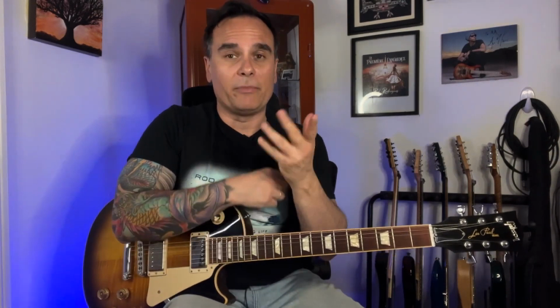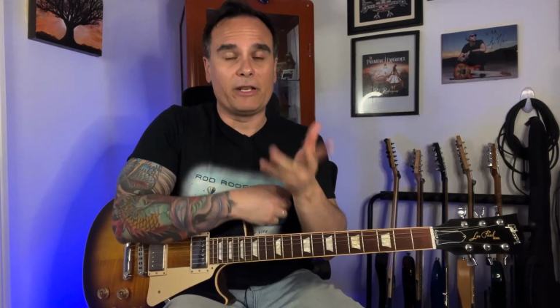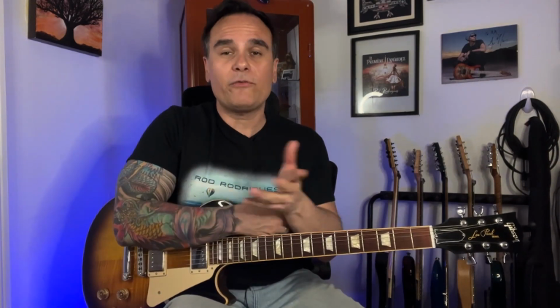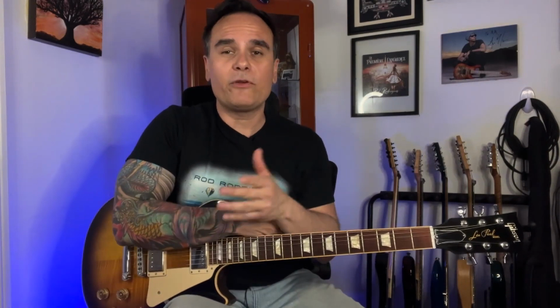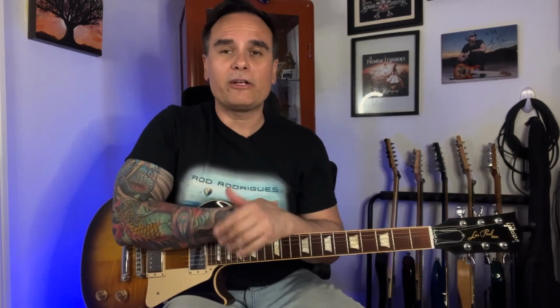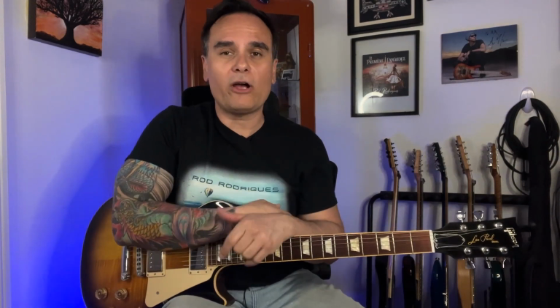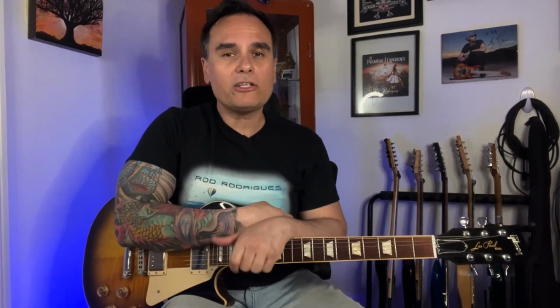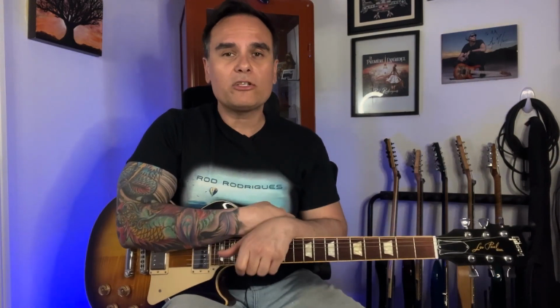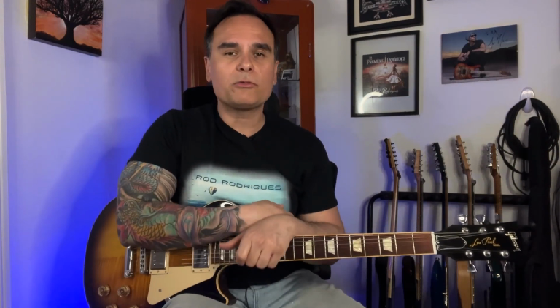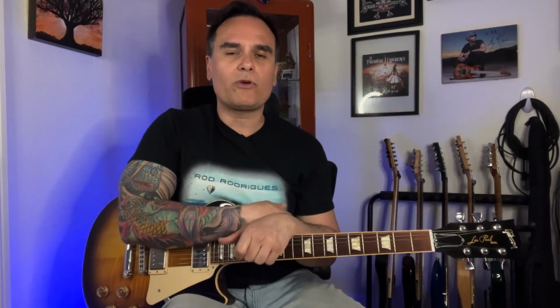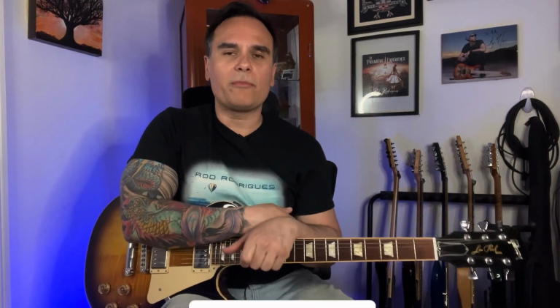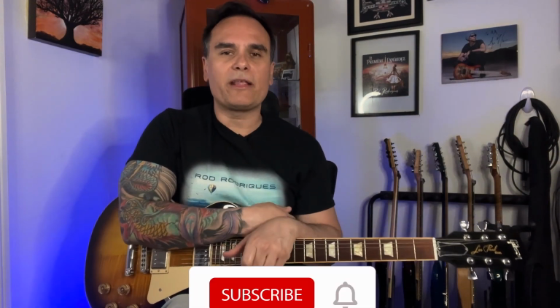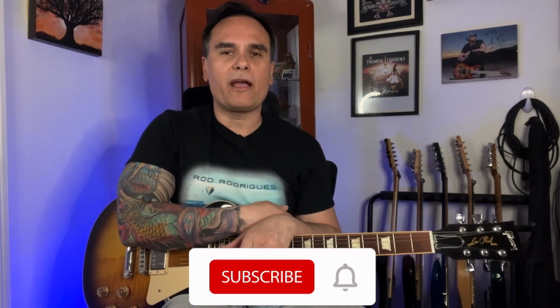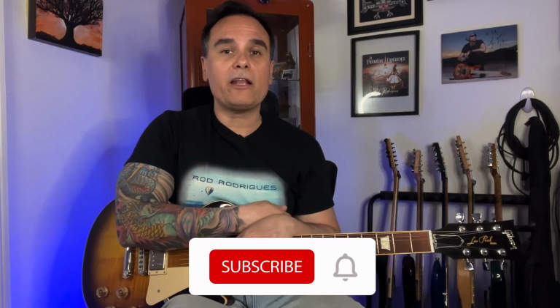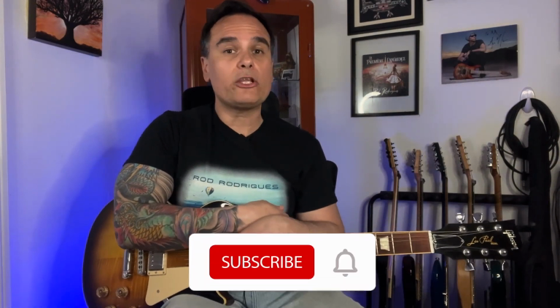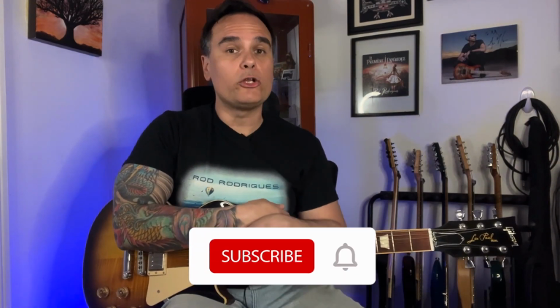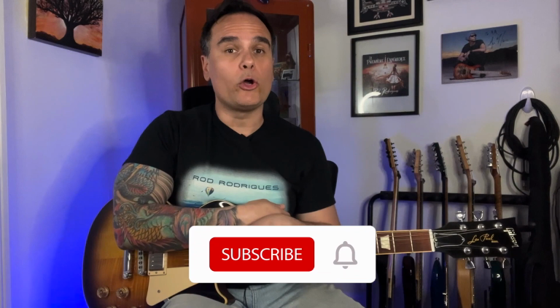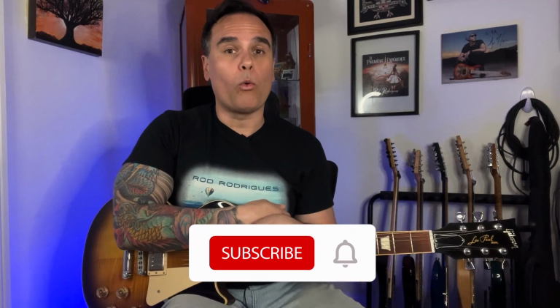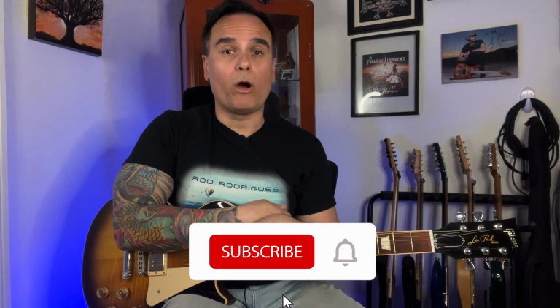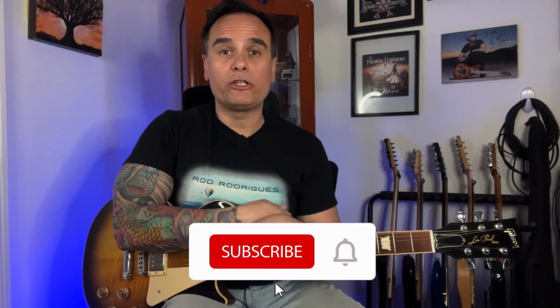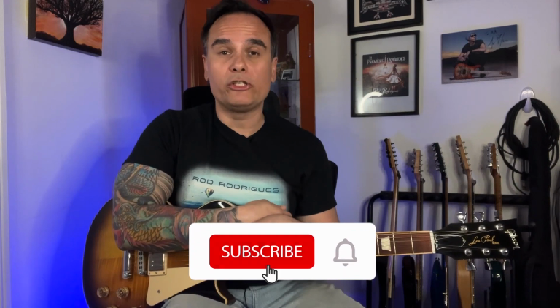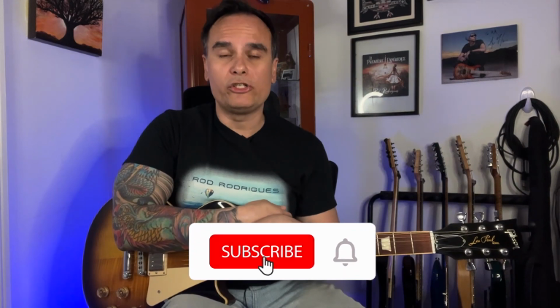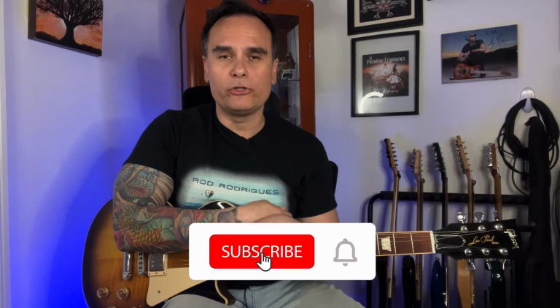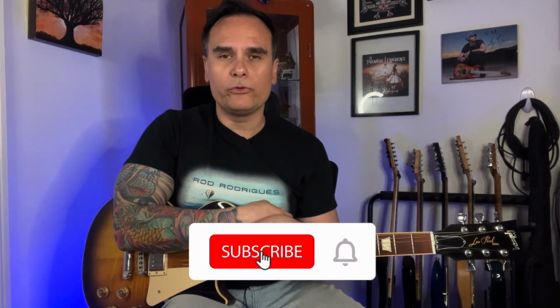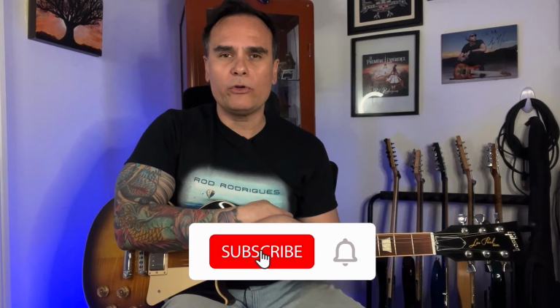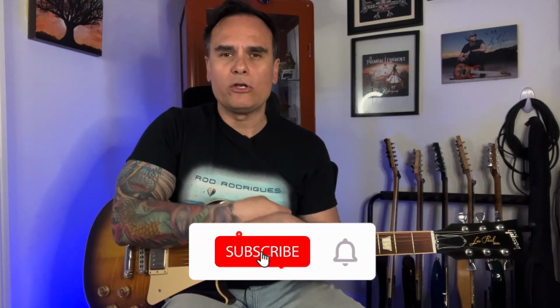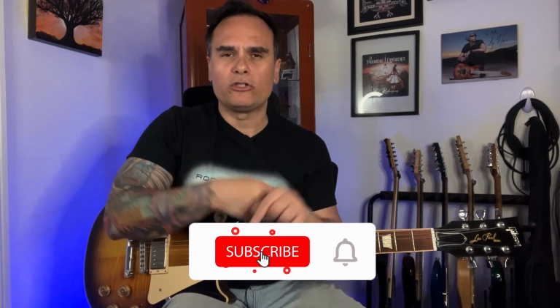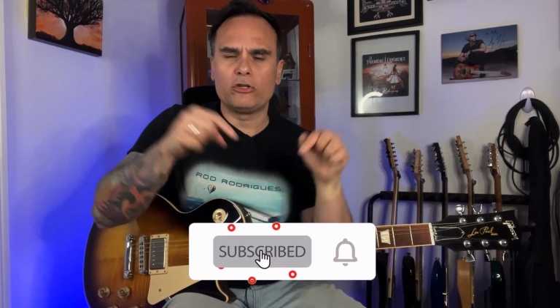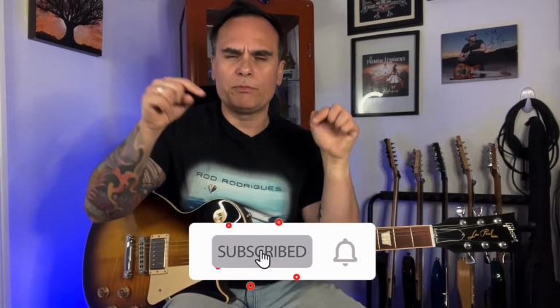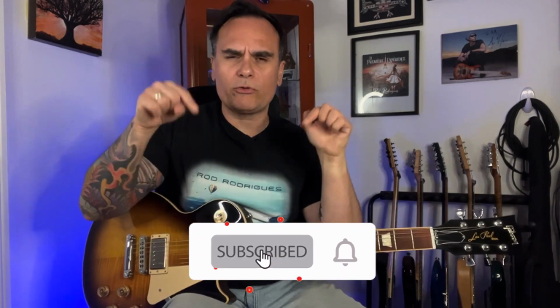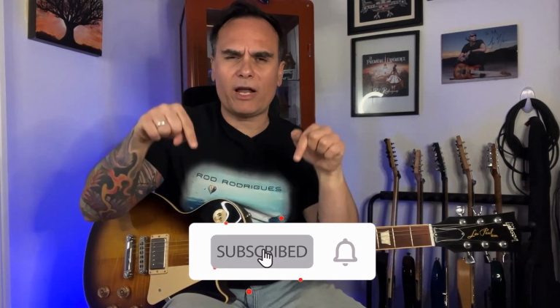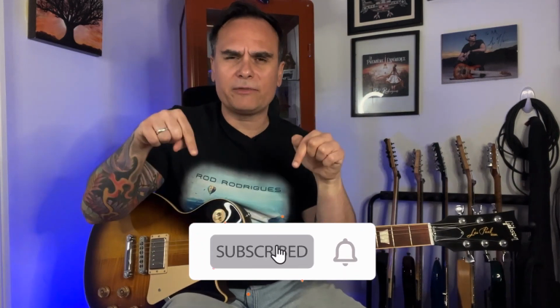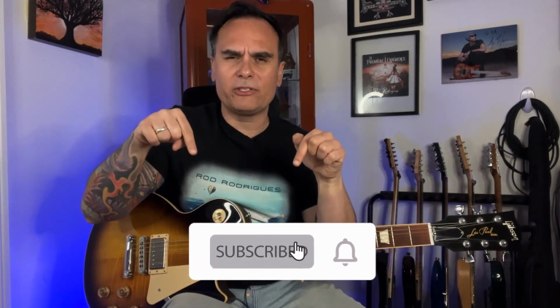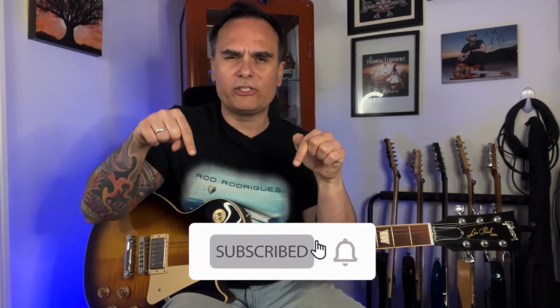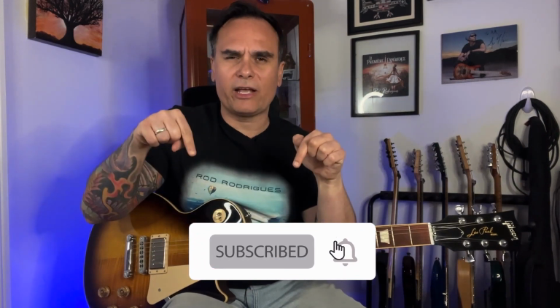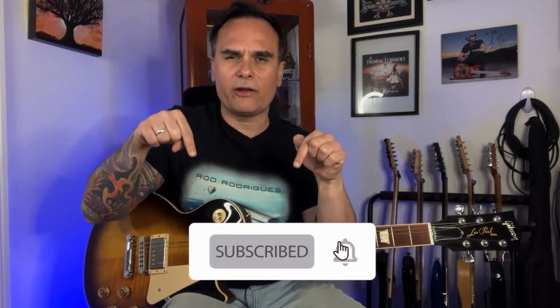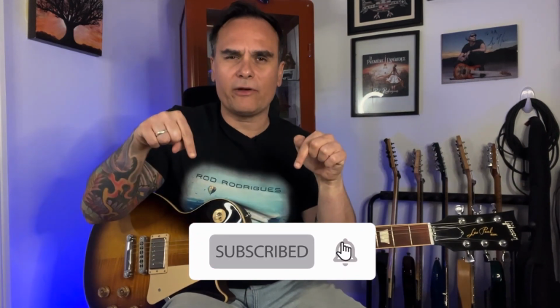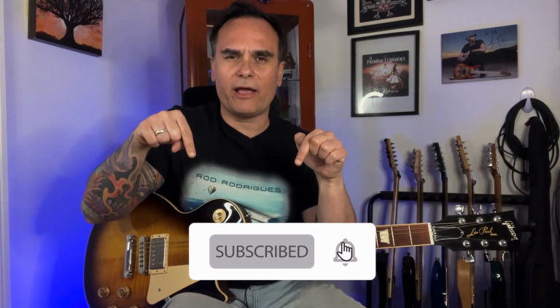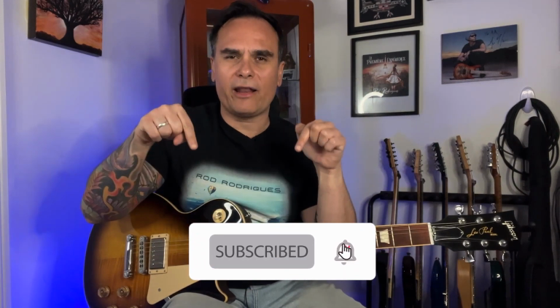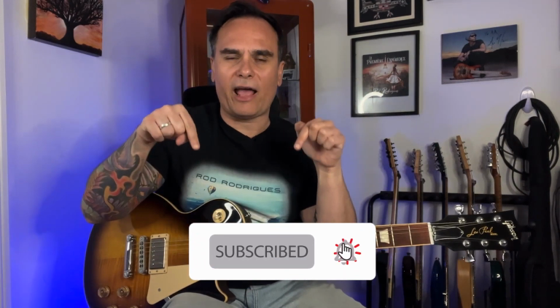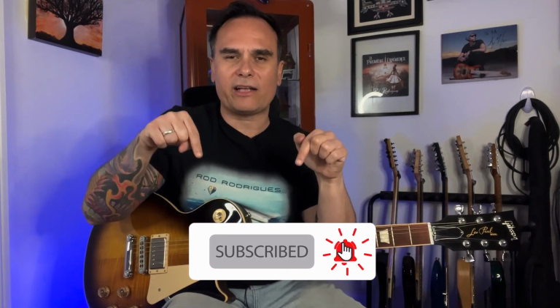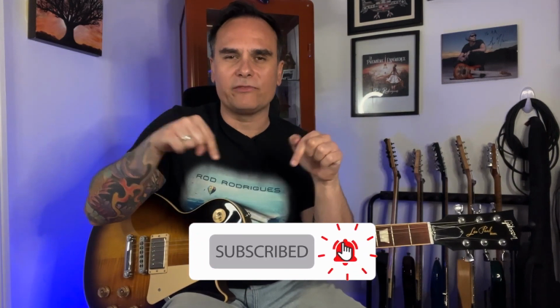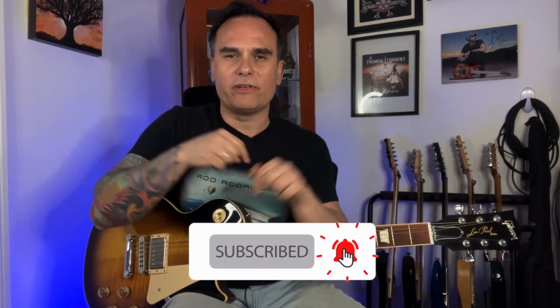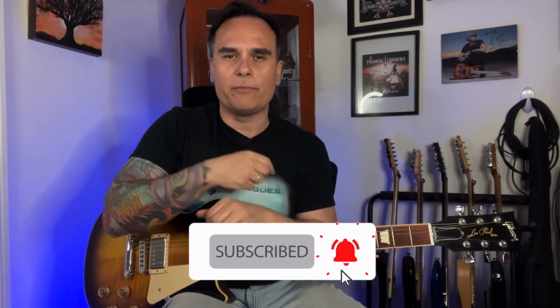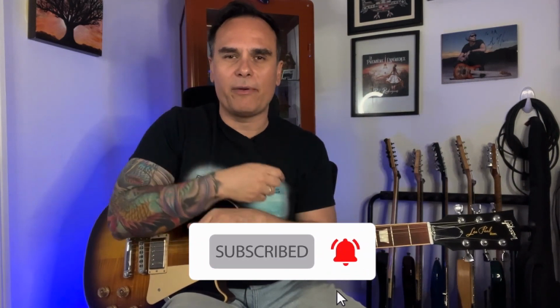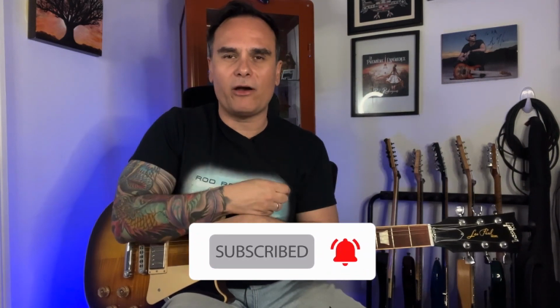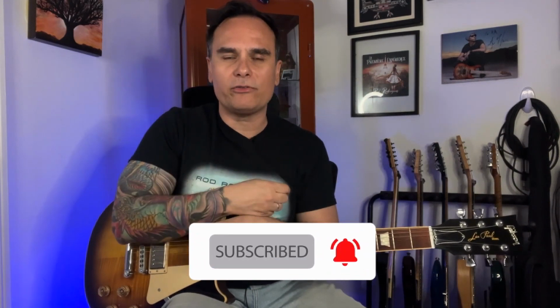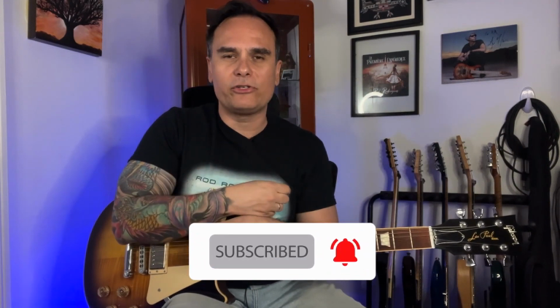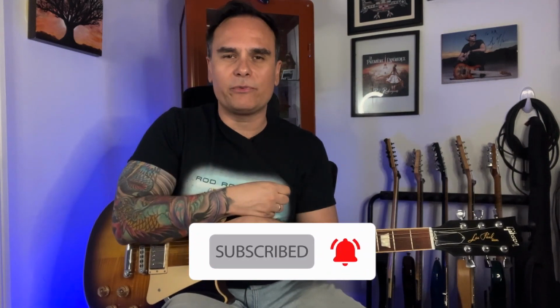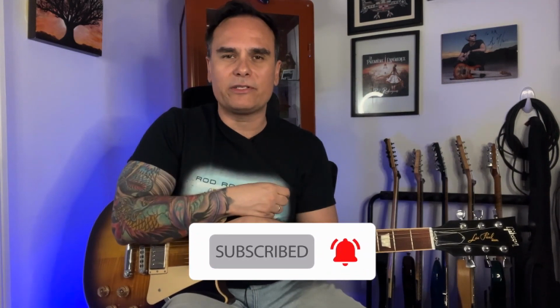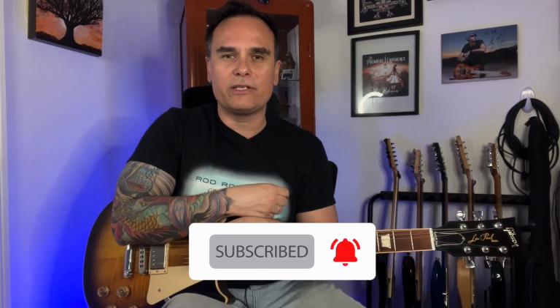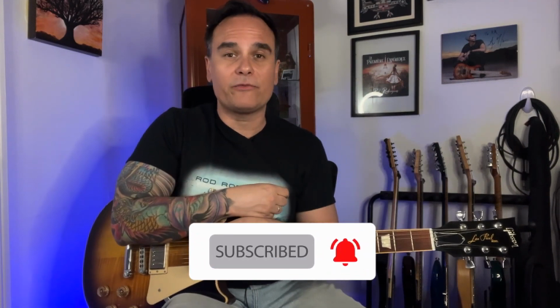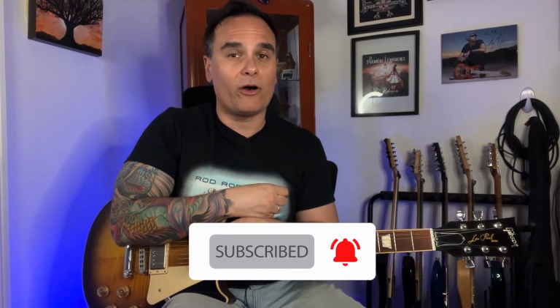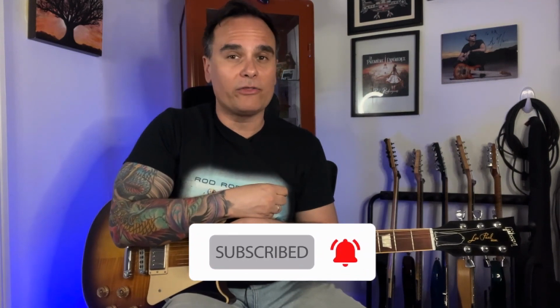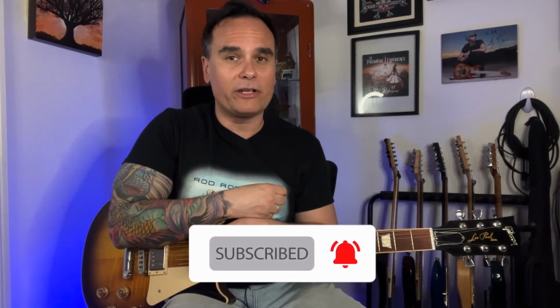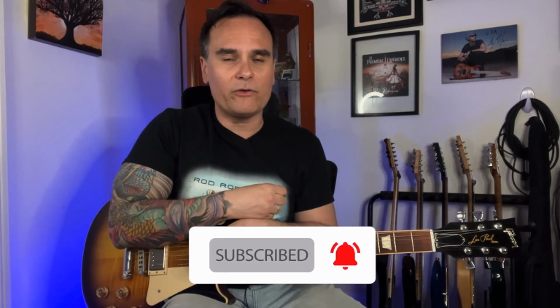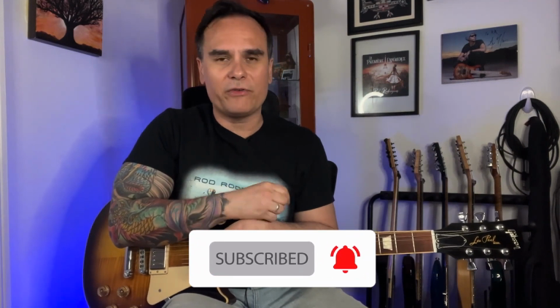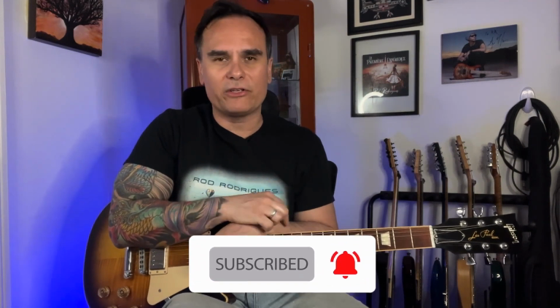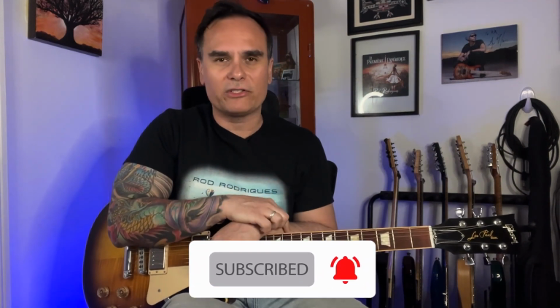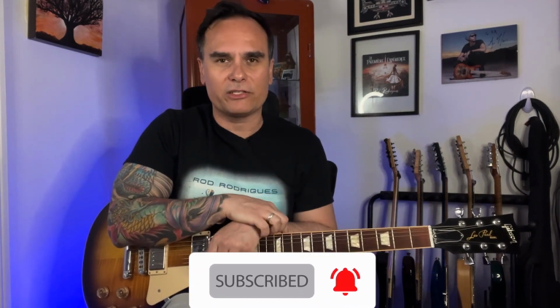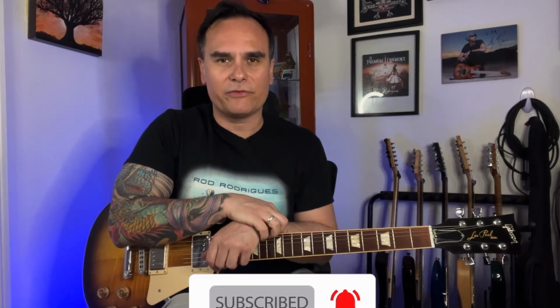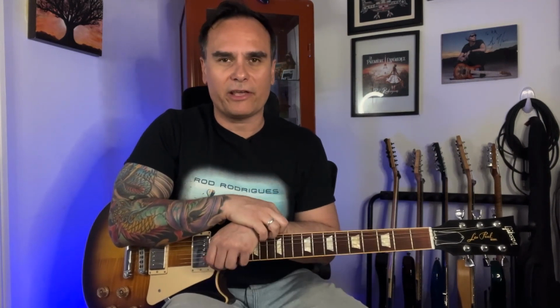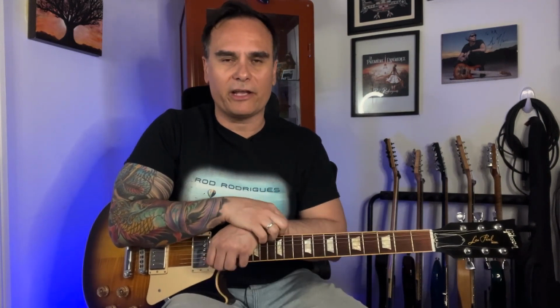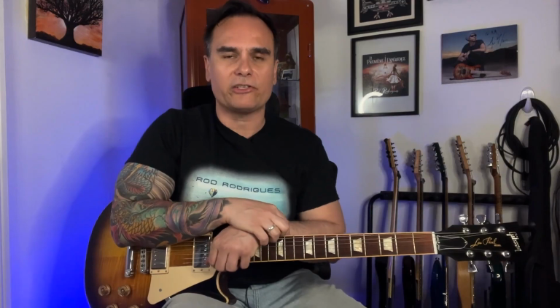But if you are not a subscriber yet, you know what to do! Subscribe to the channel and activate the bell to receive all the new video notifications.